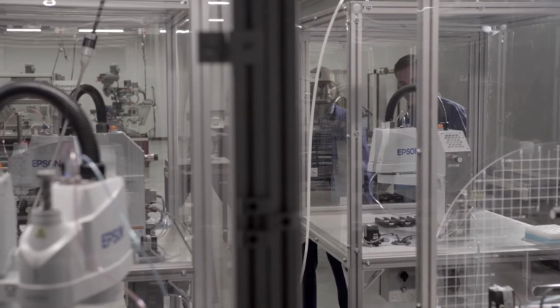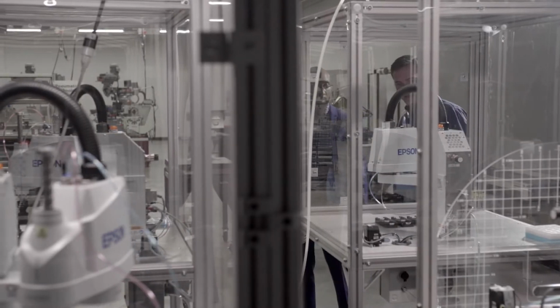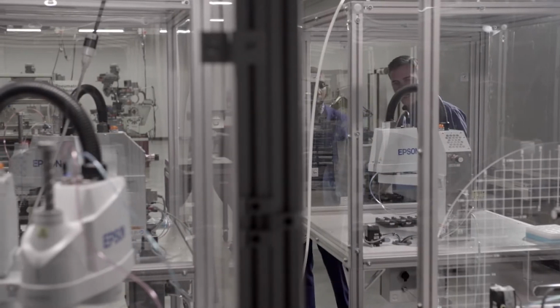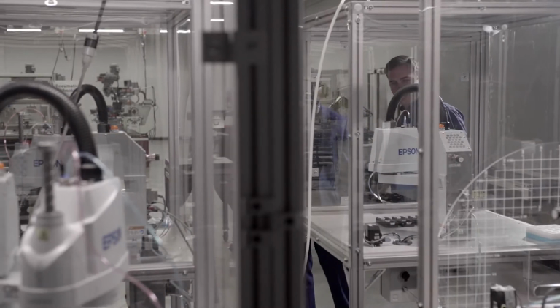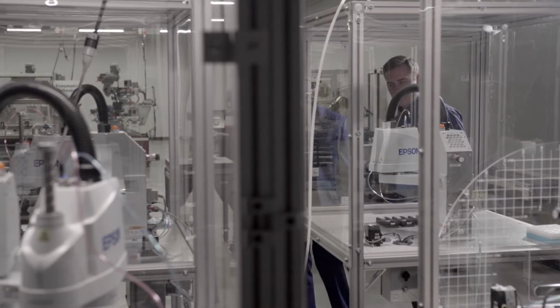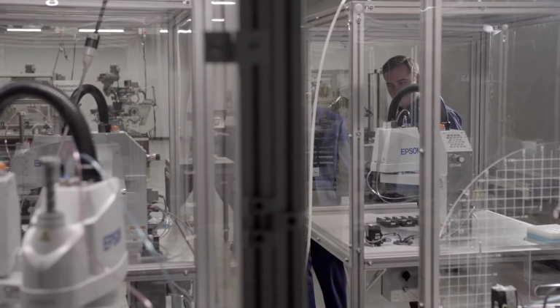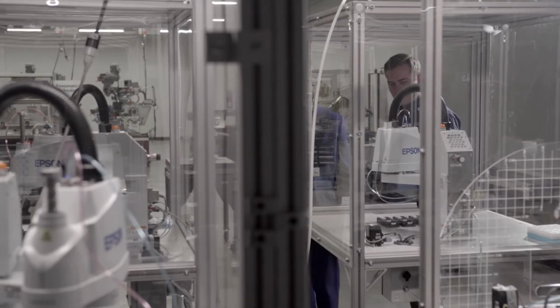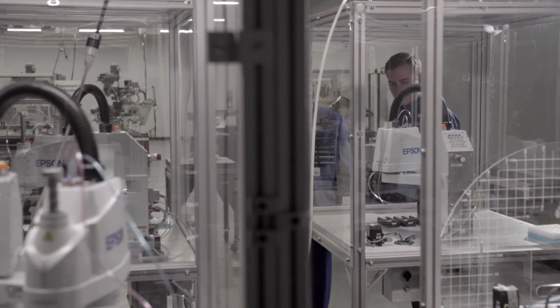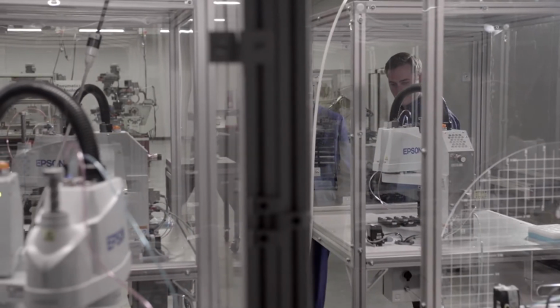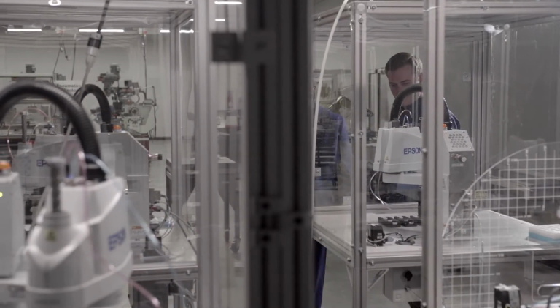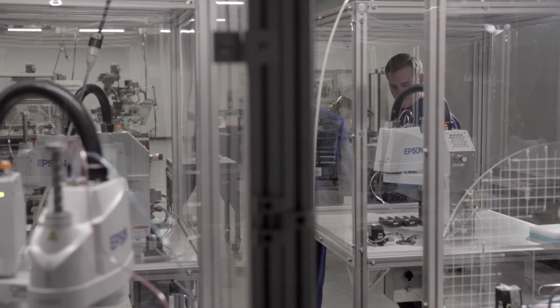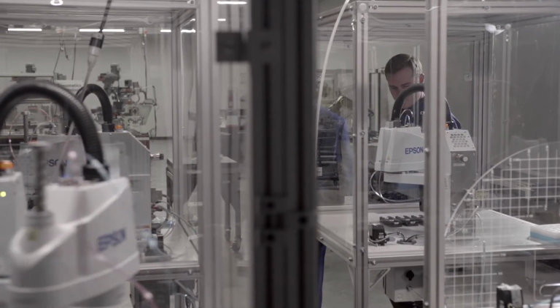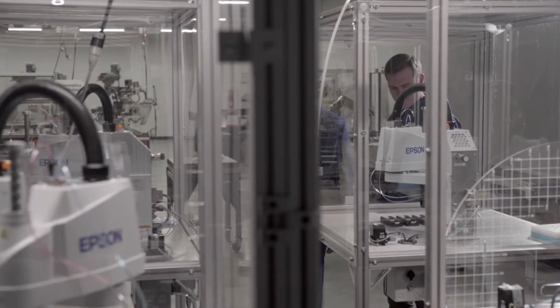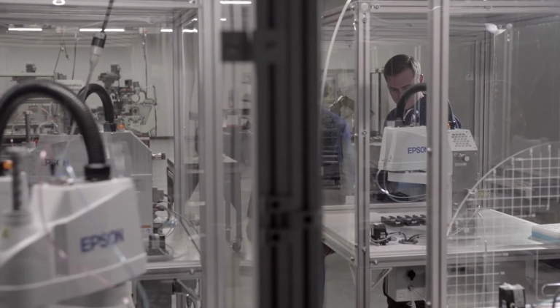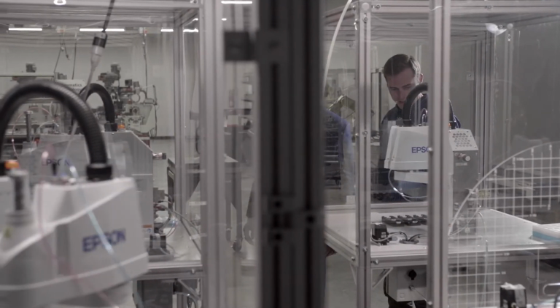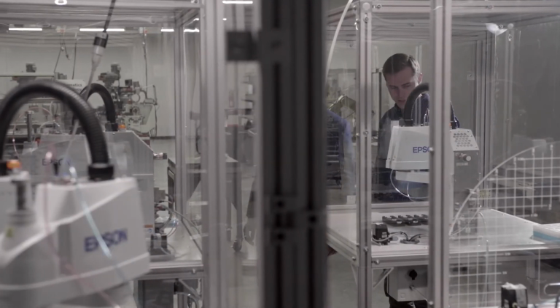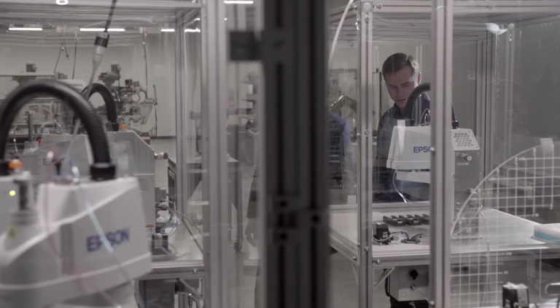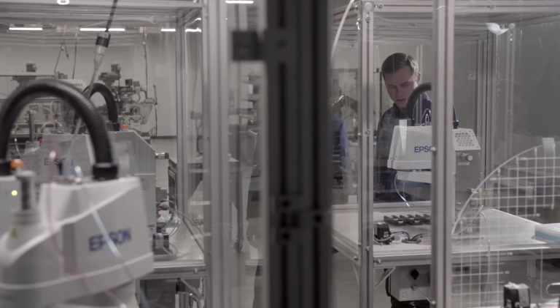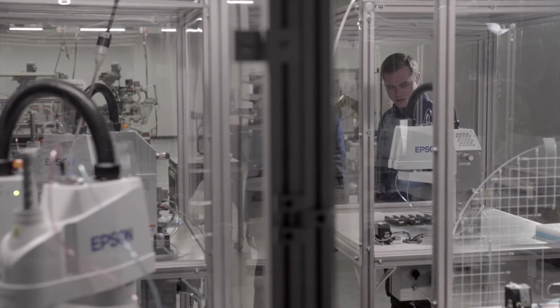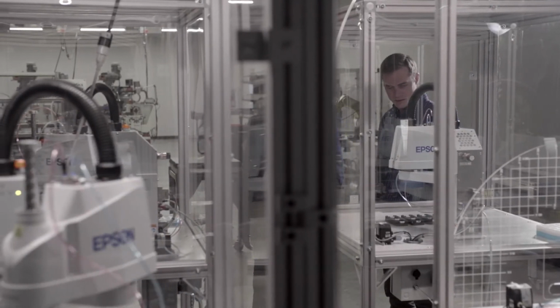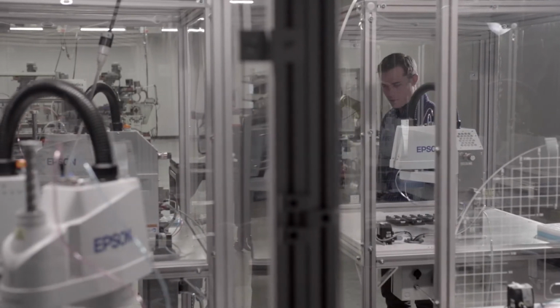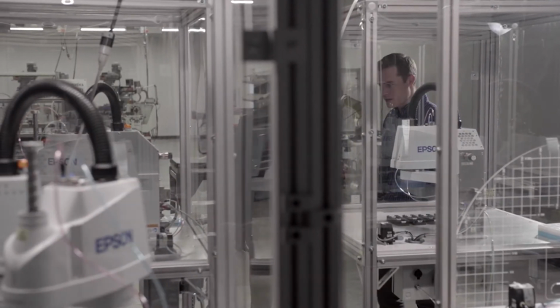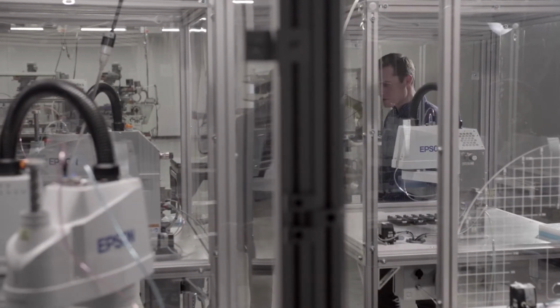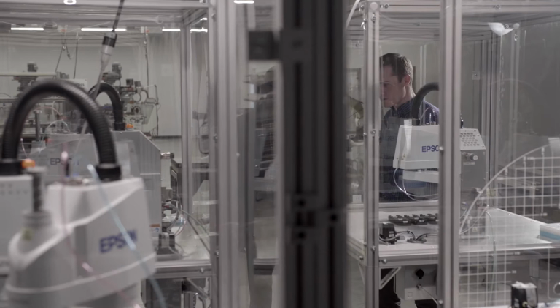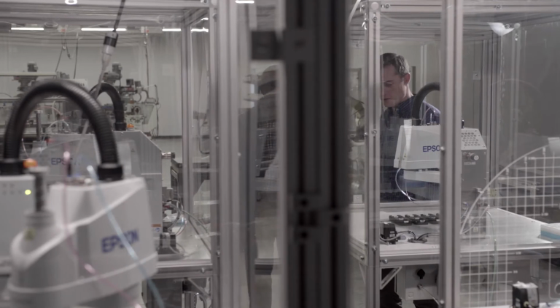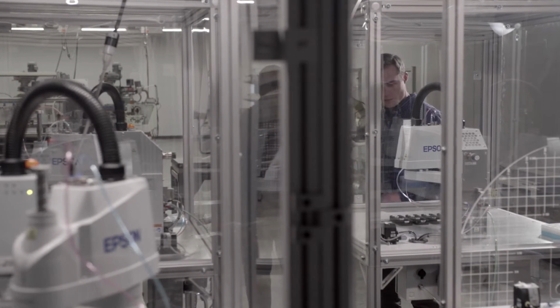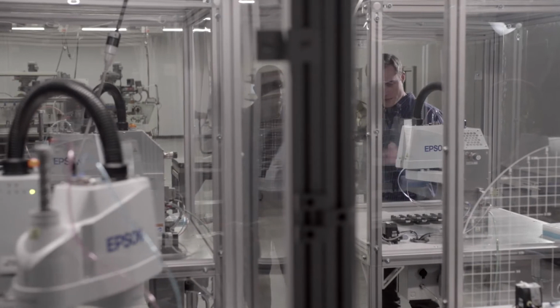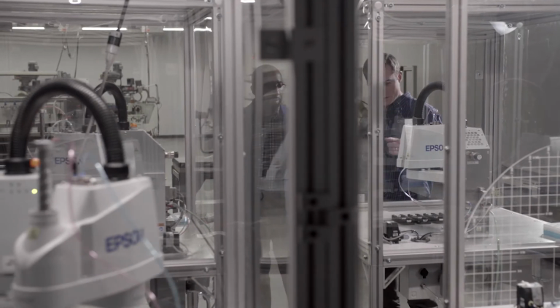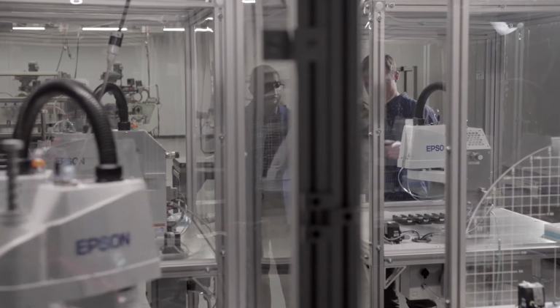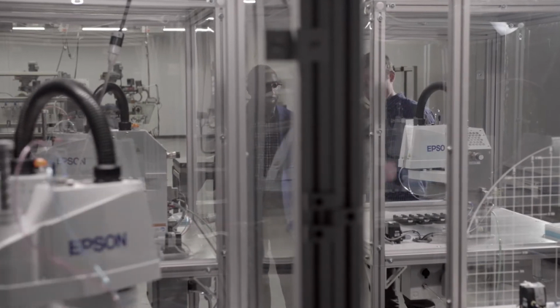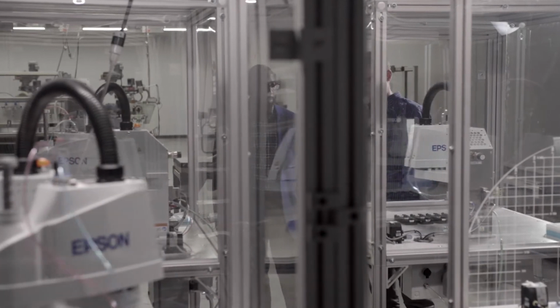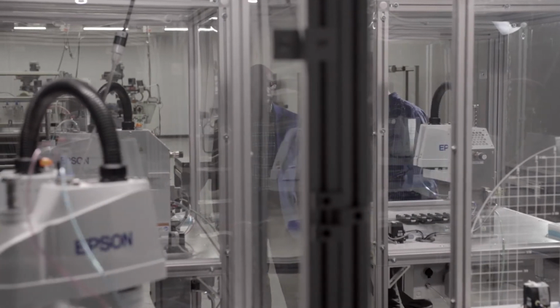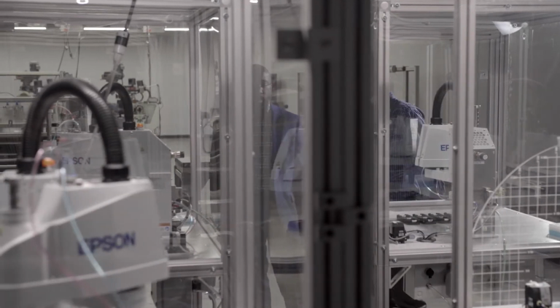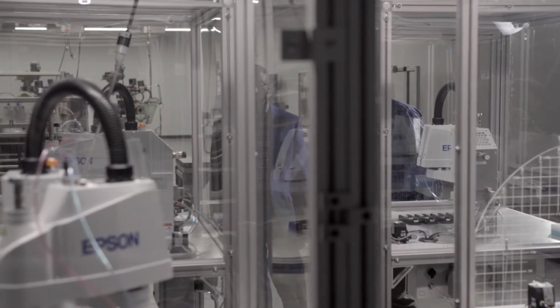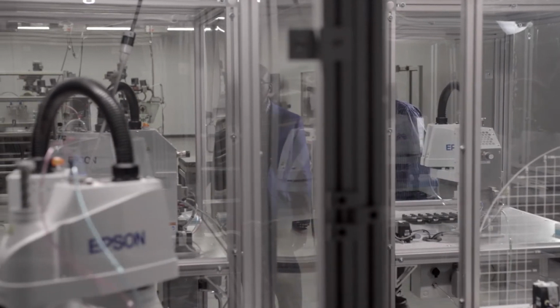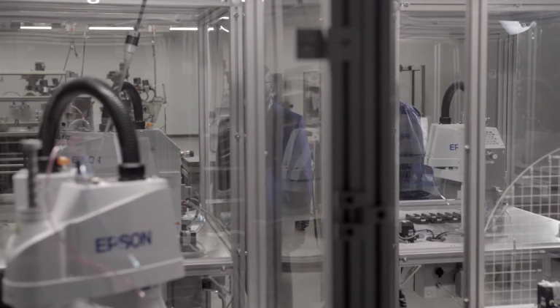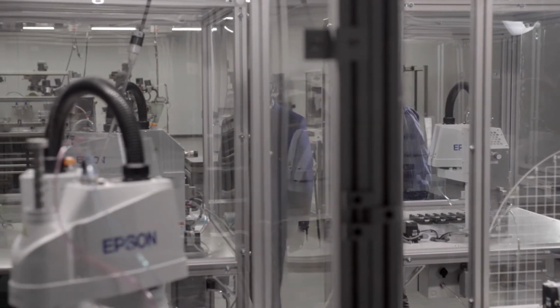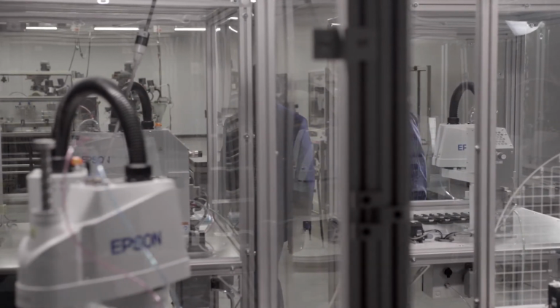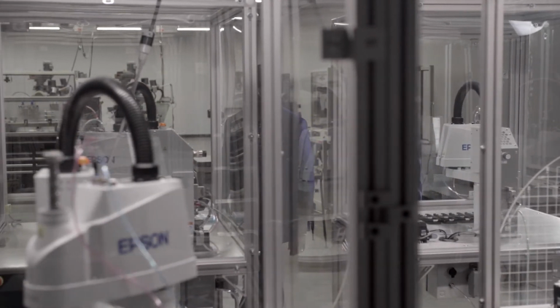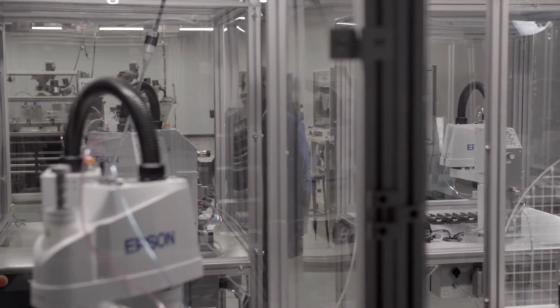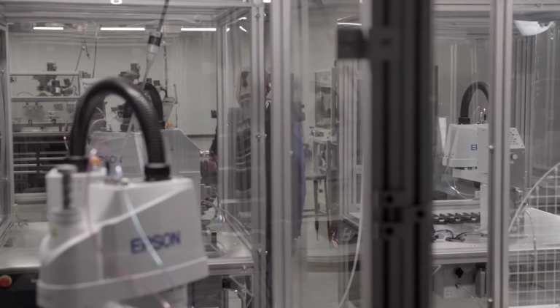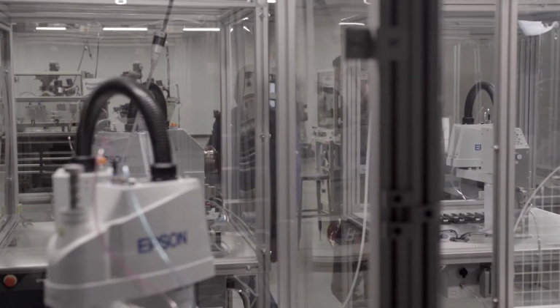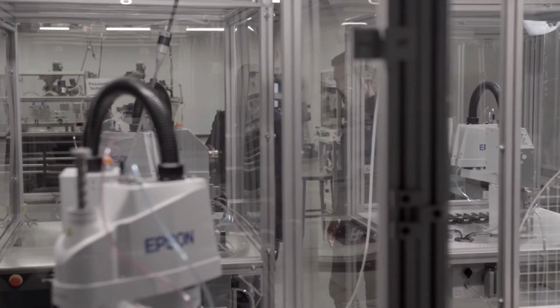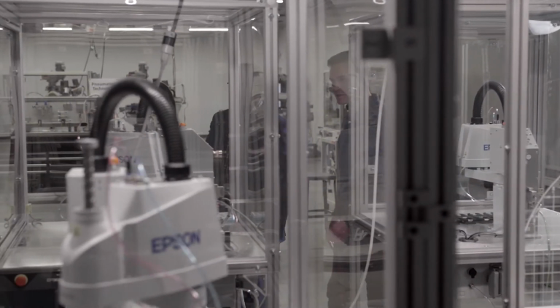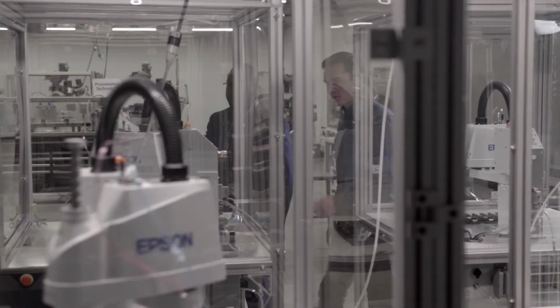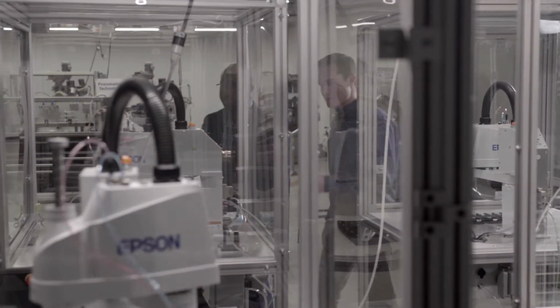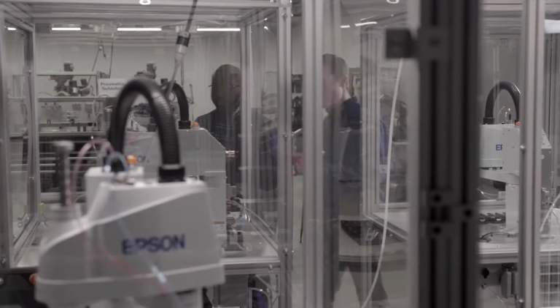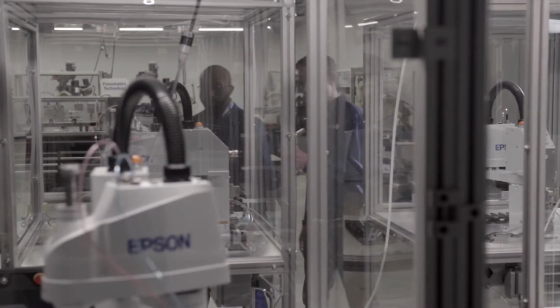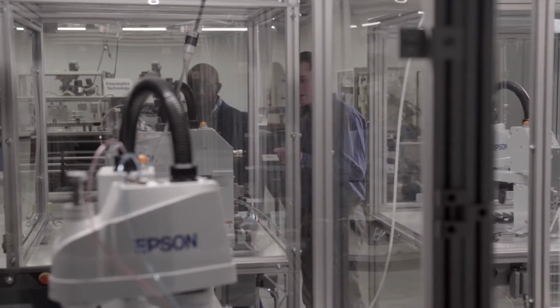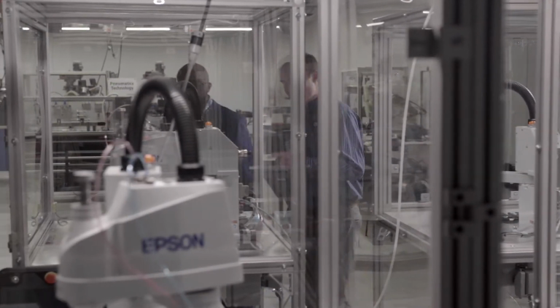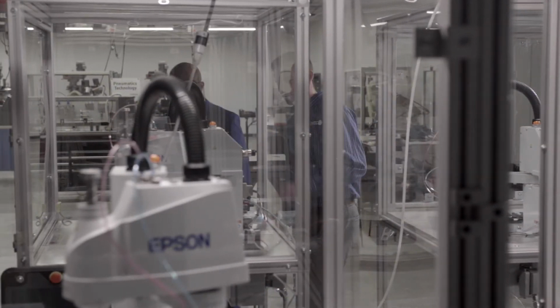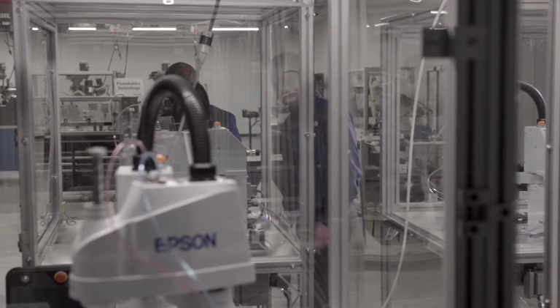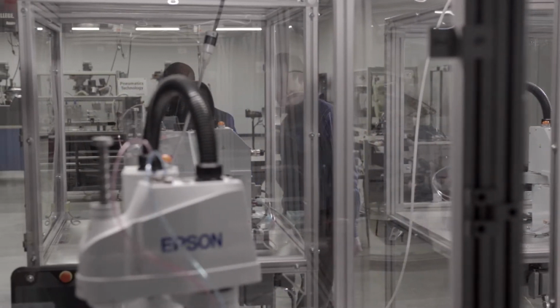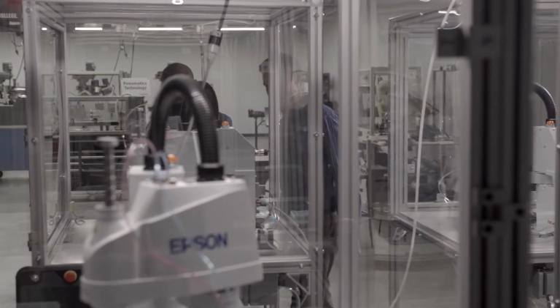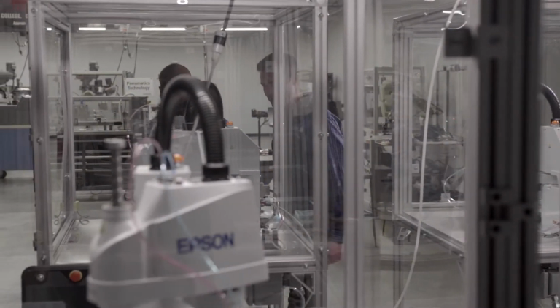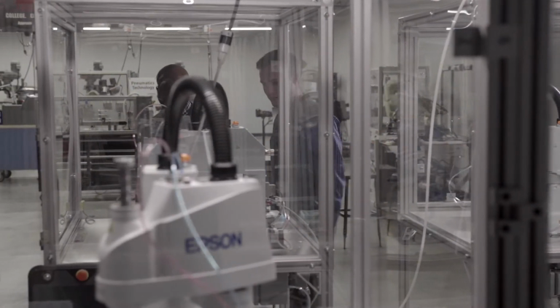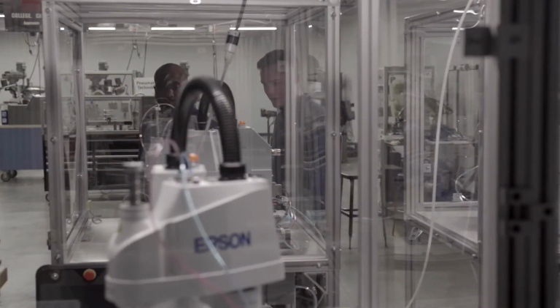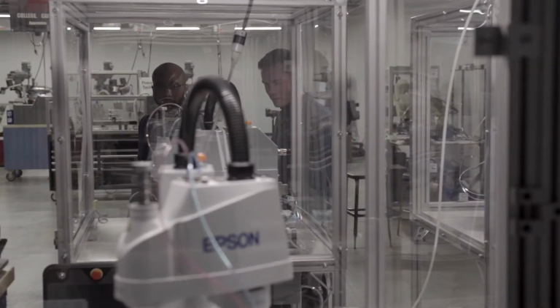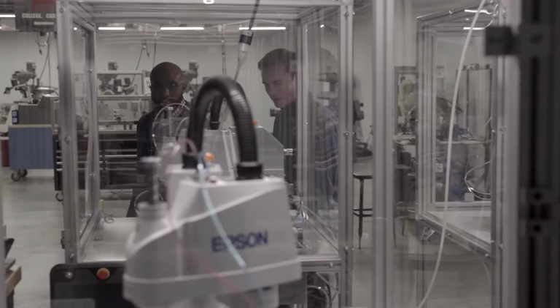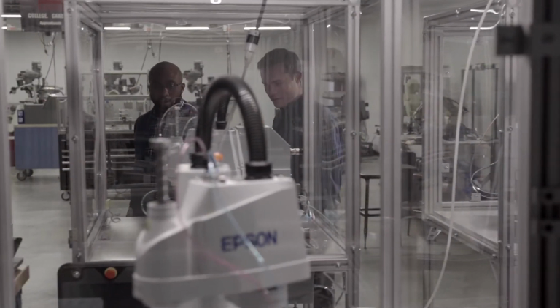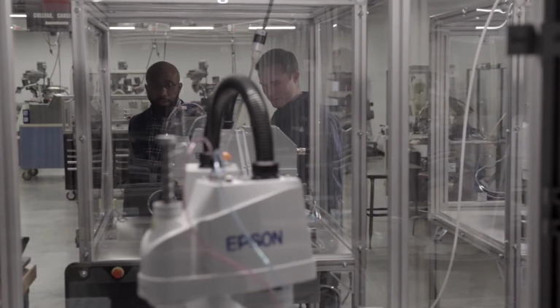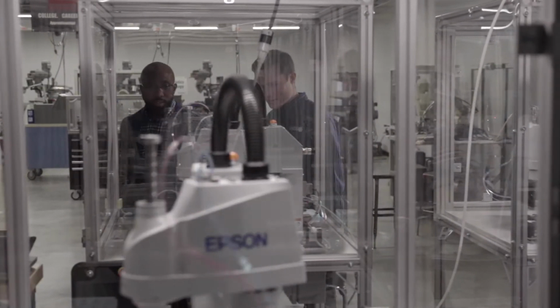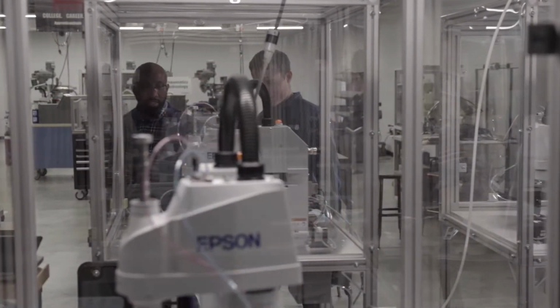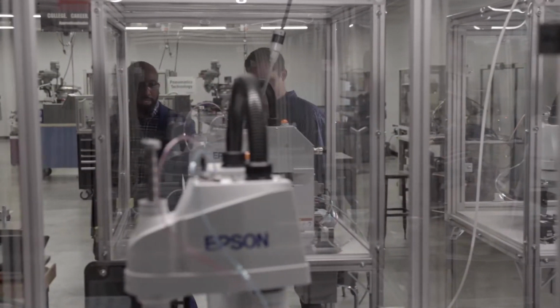Our different technology sectors include robotics, machine vision, sensing, safety, controls, and remote connectivity.